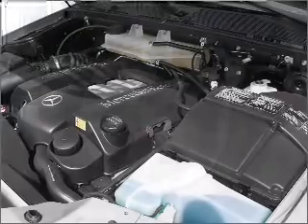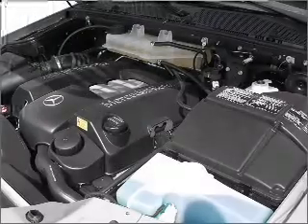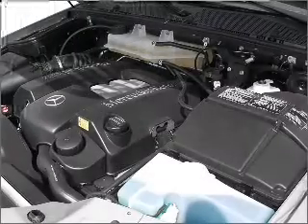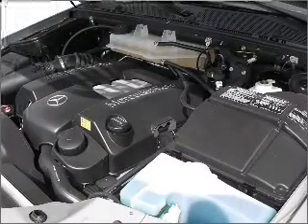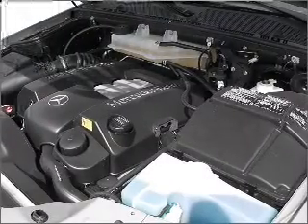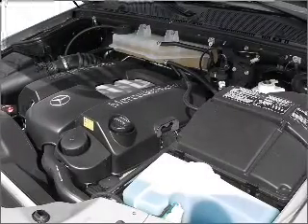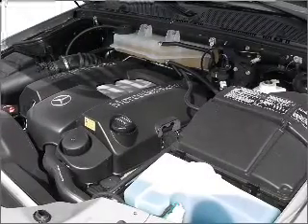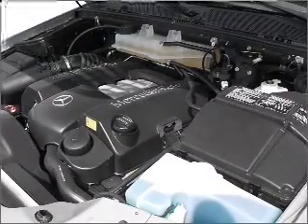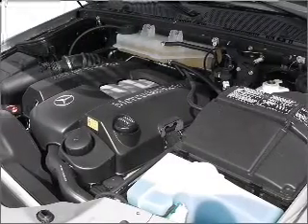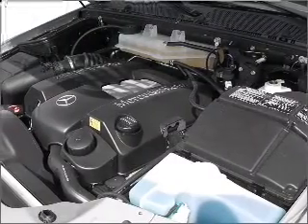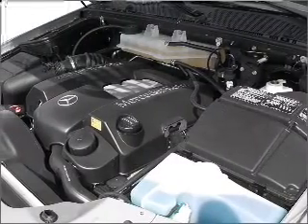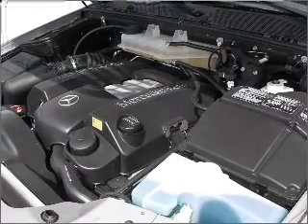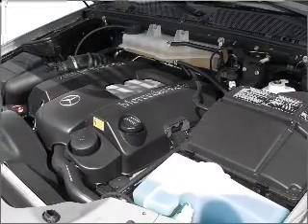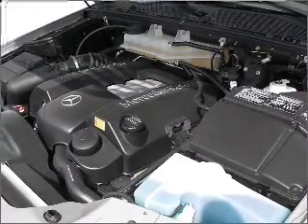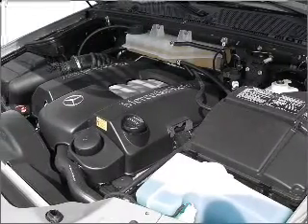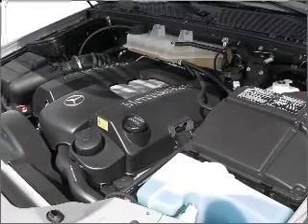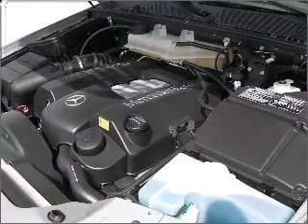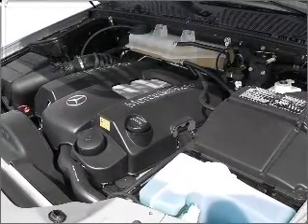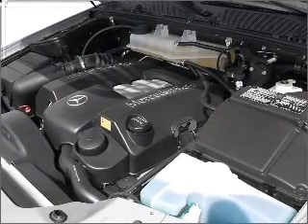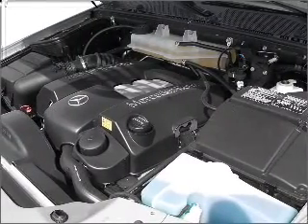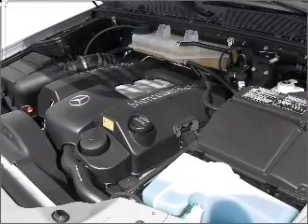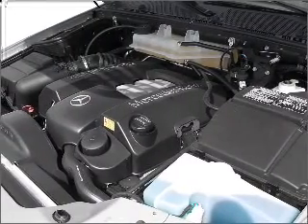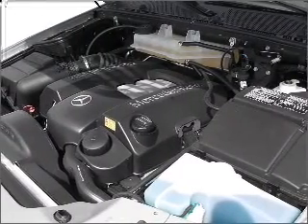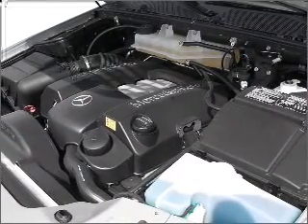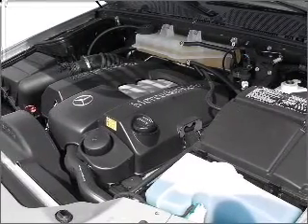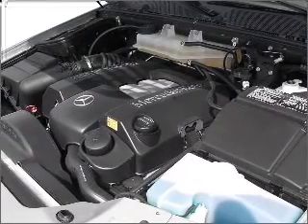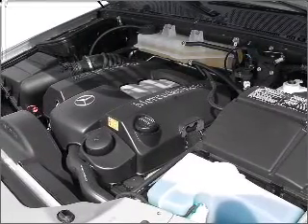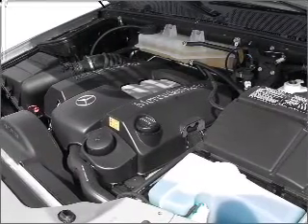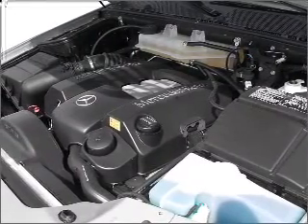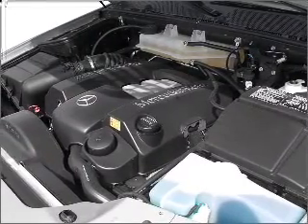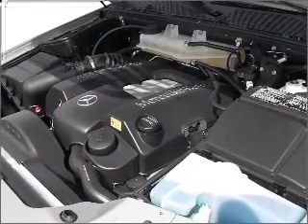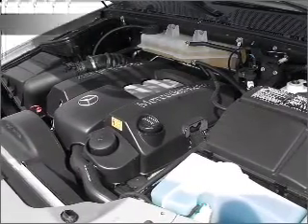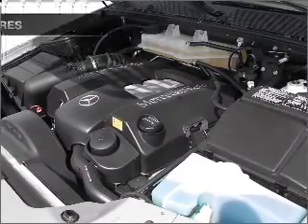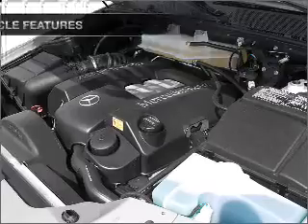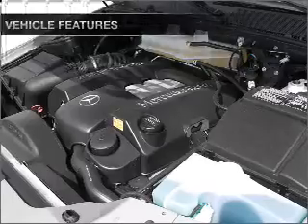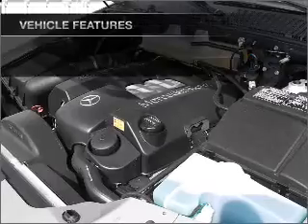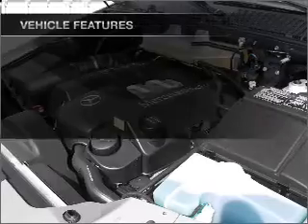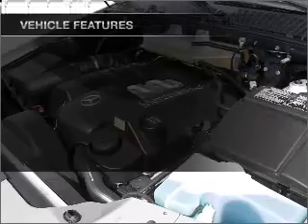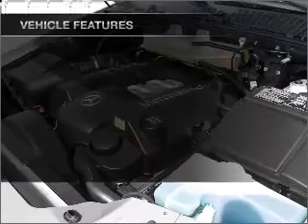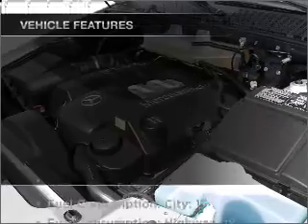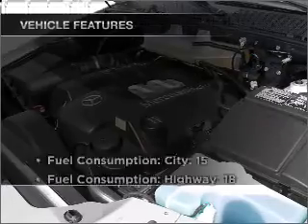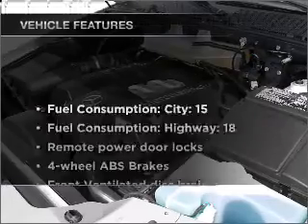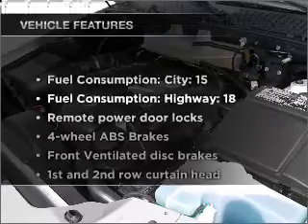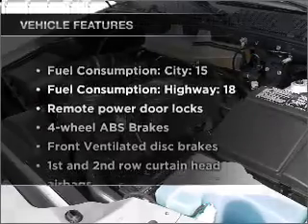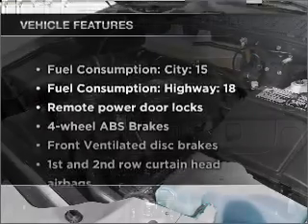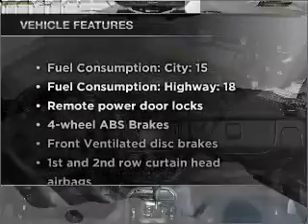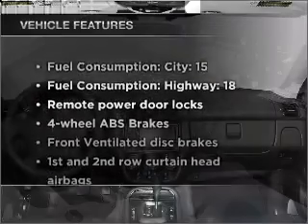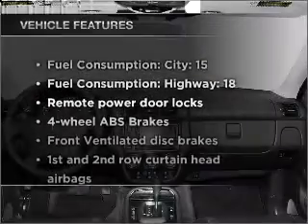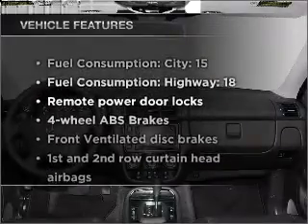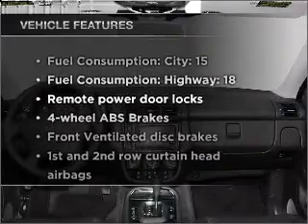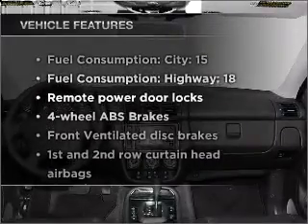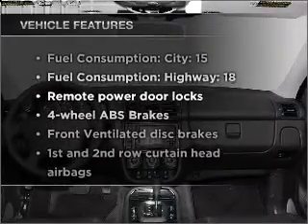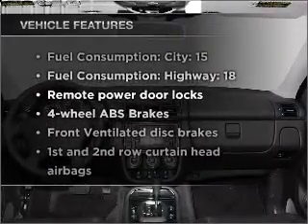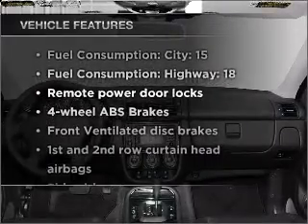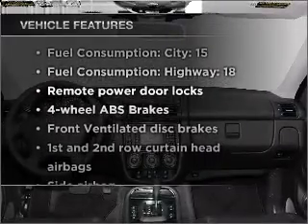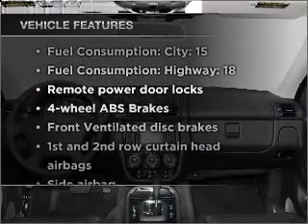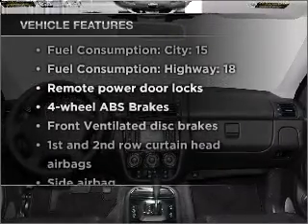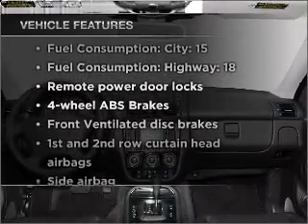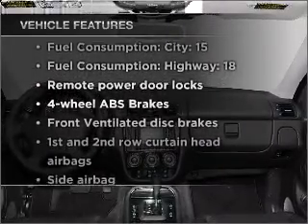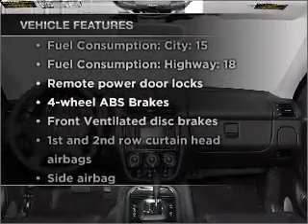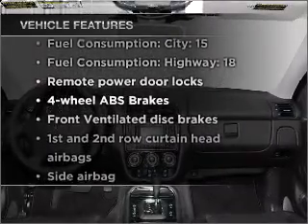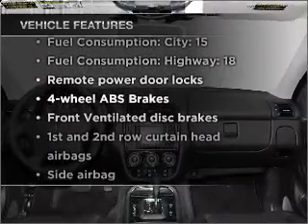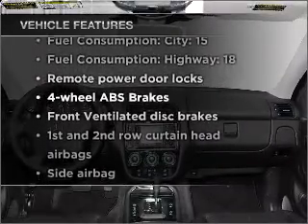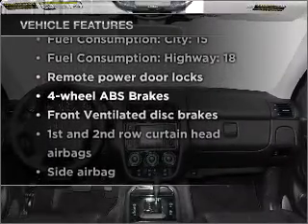For comfort in cold weather, let the sun shine in with a sunroof. Plus, enjoy these notable features that are included in this vehicle.